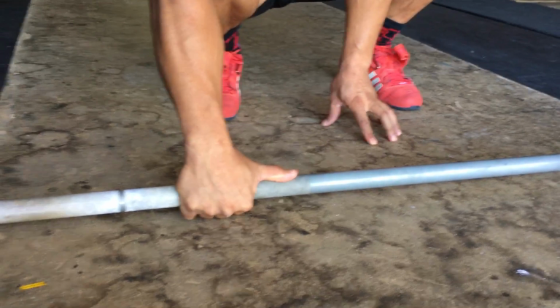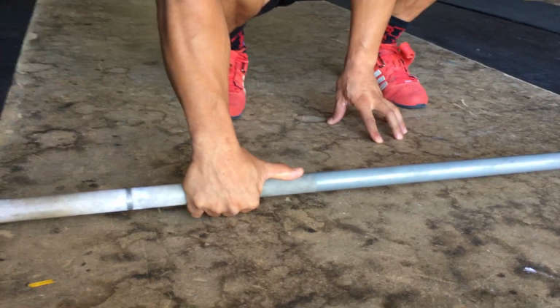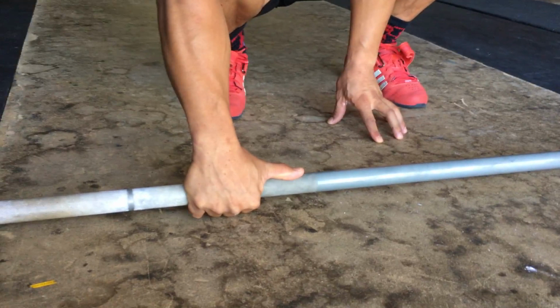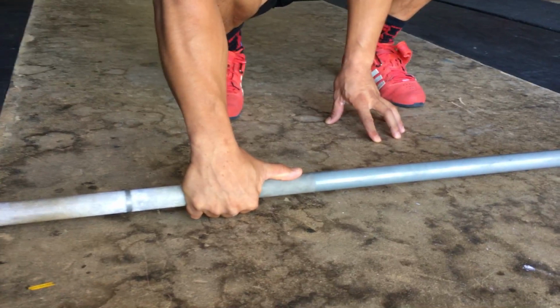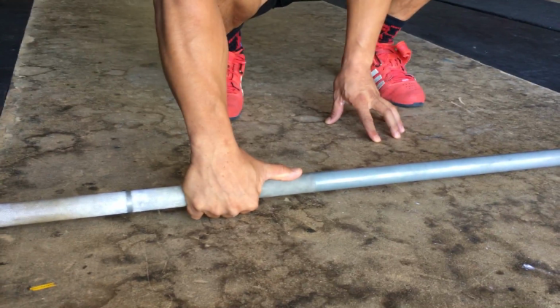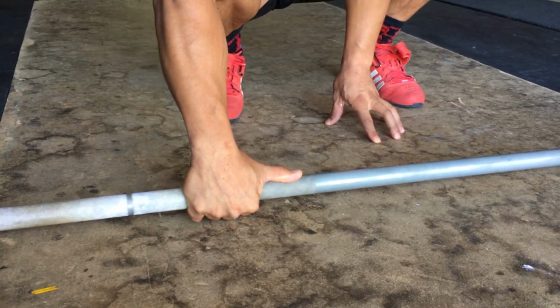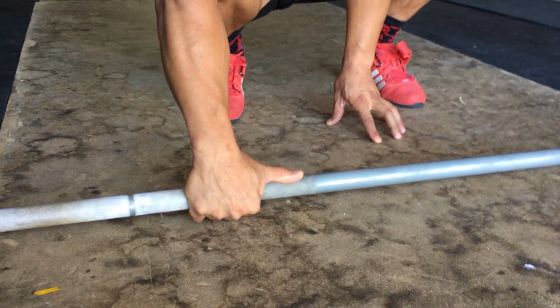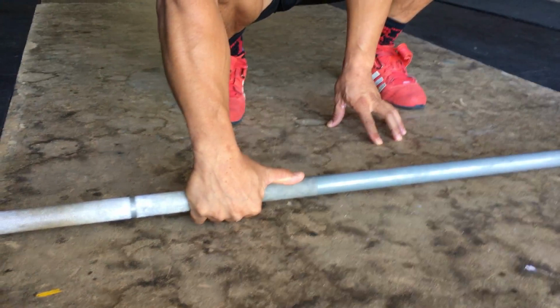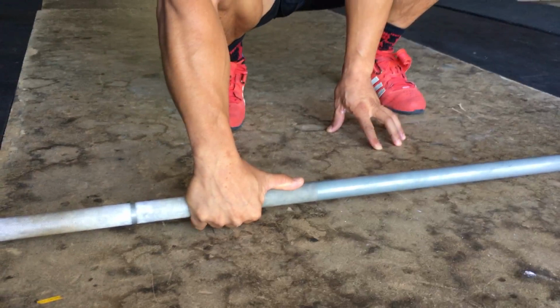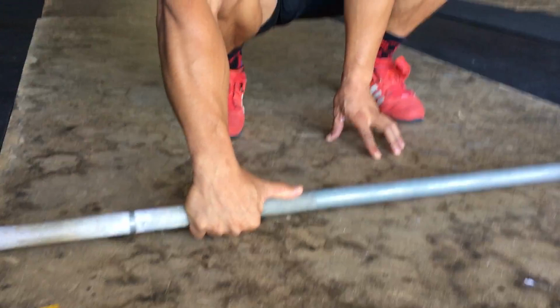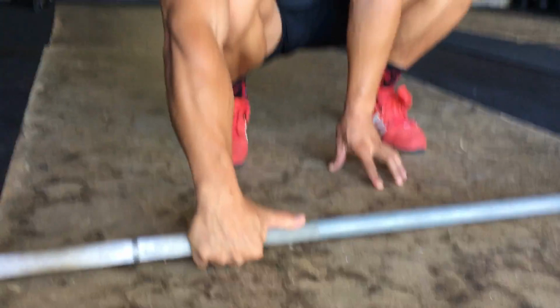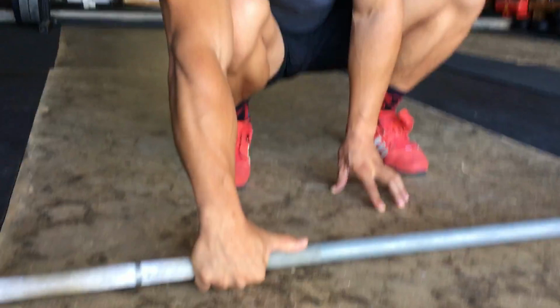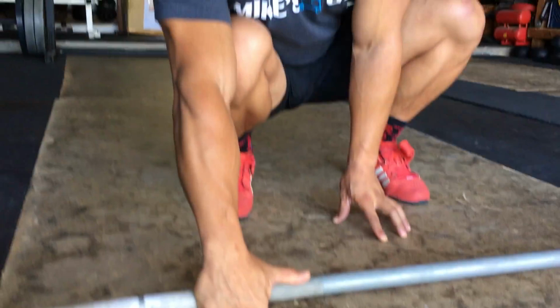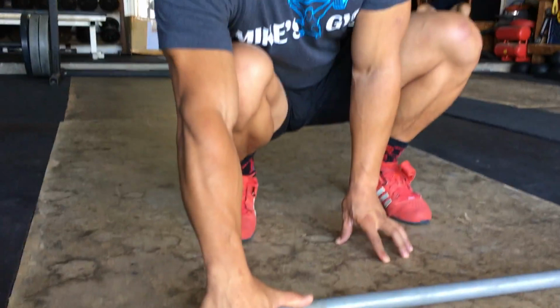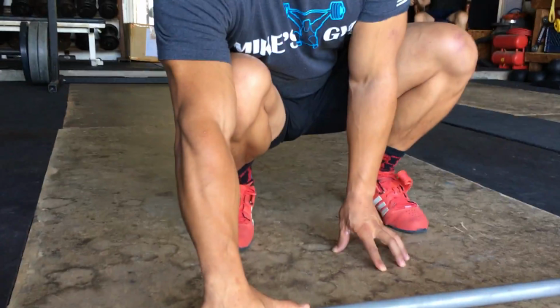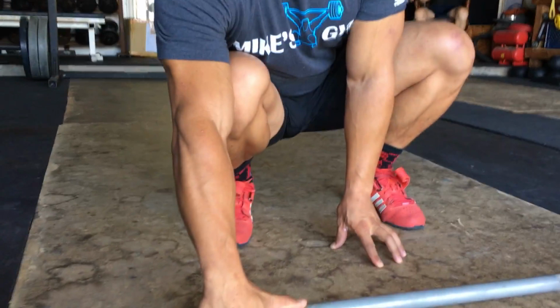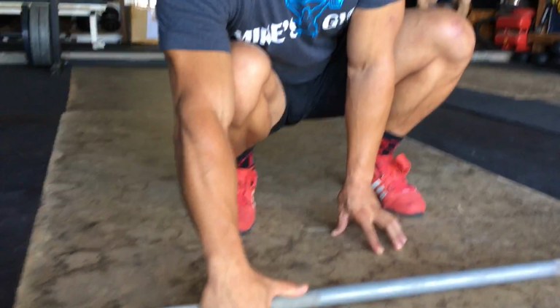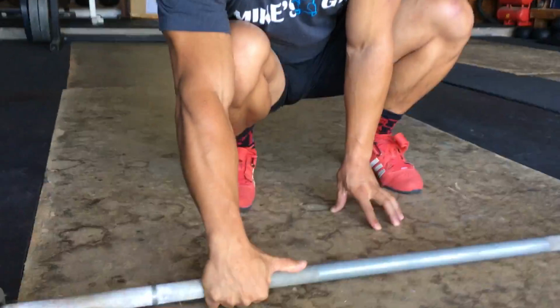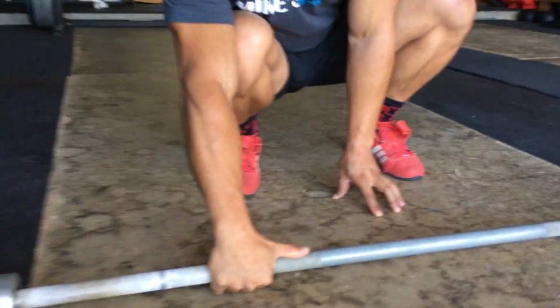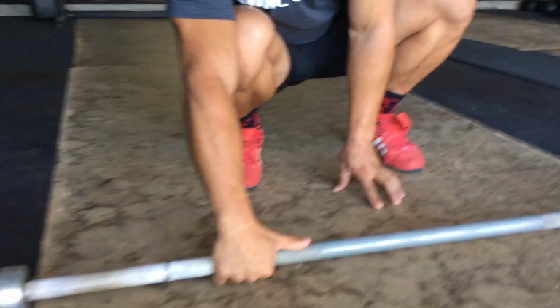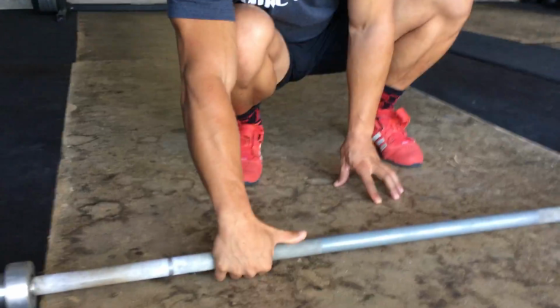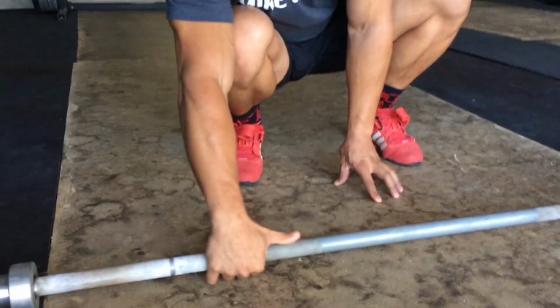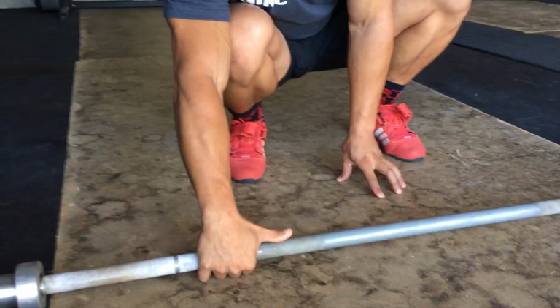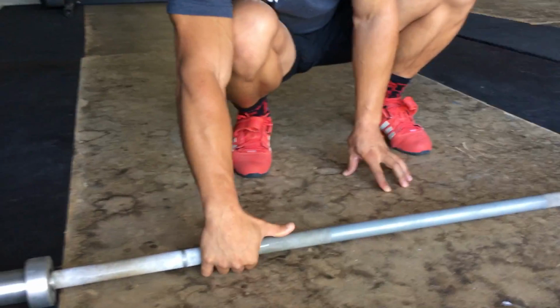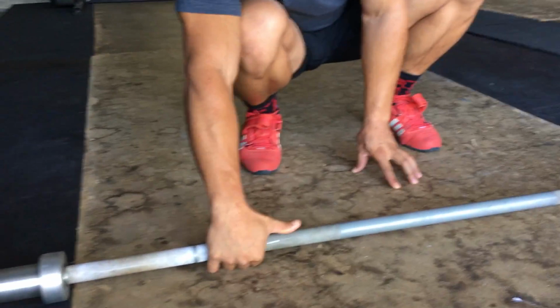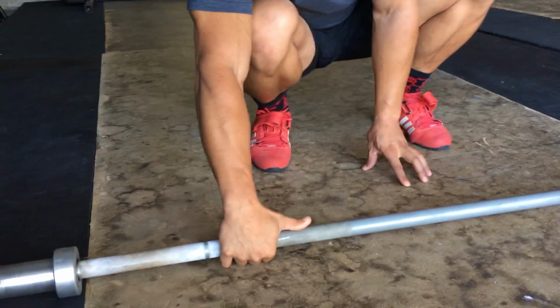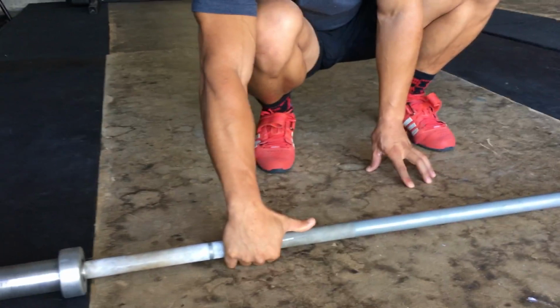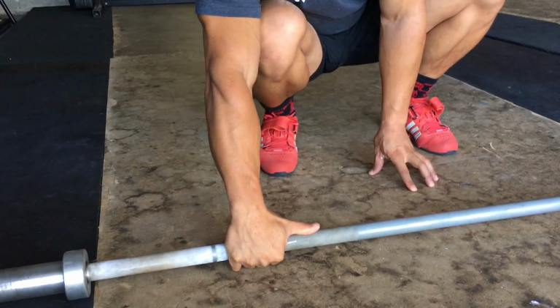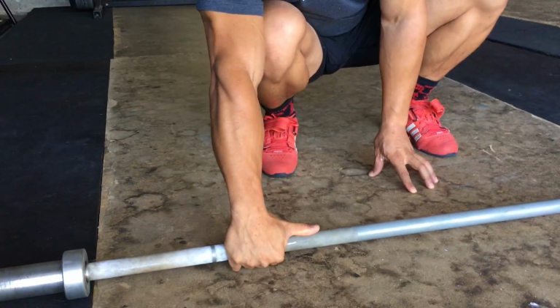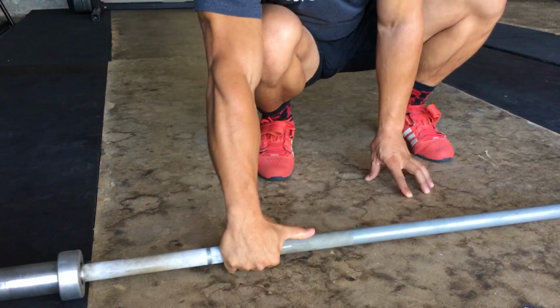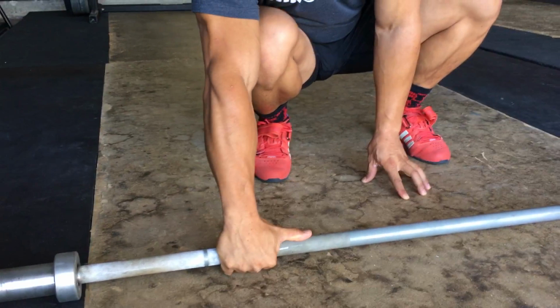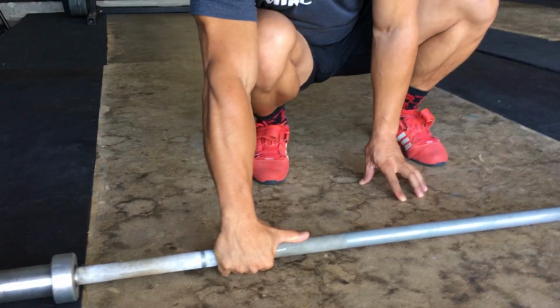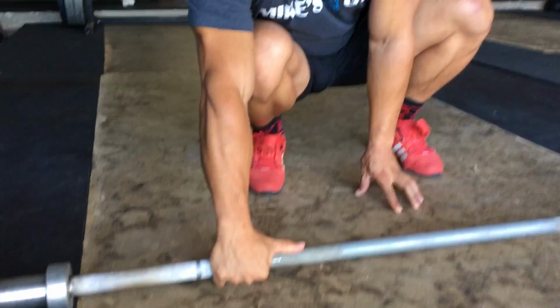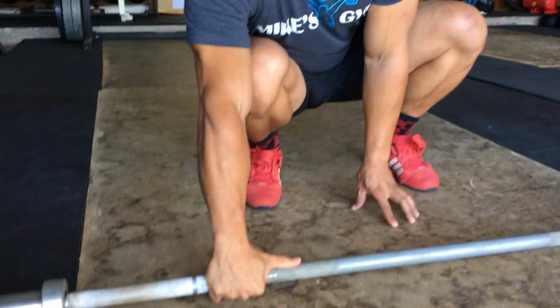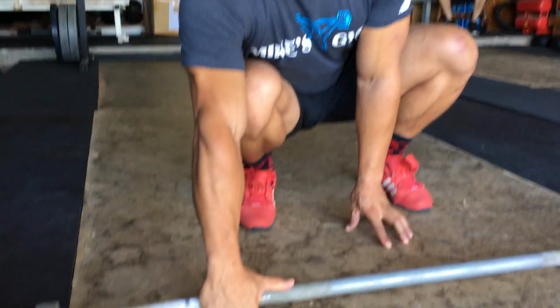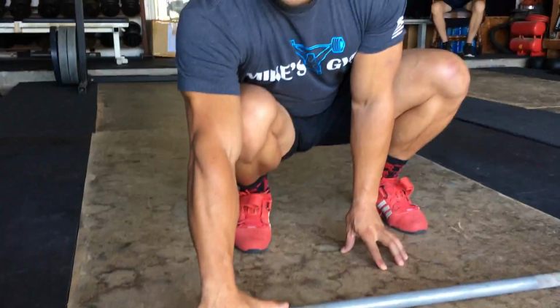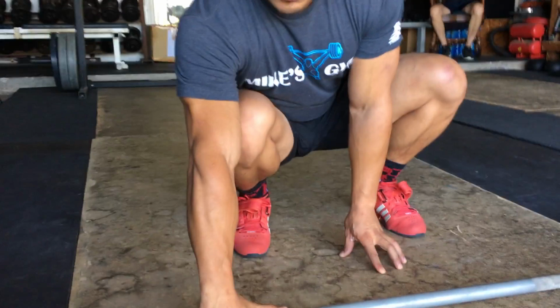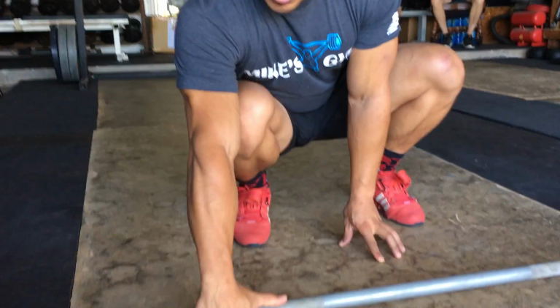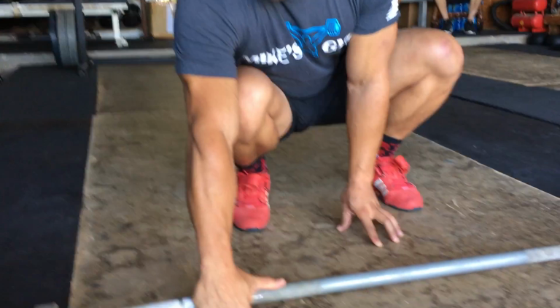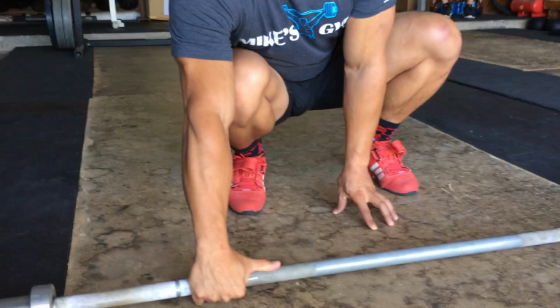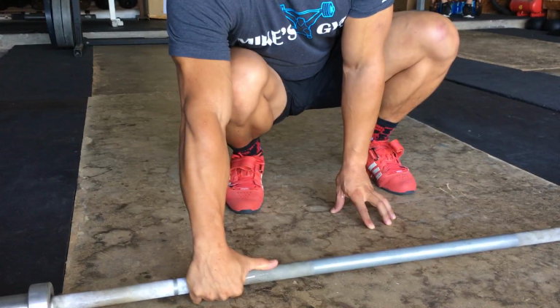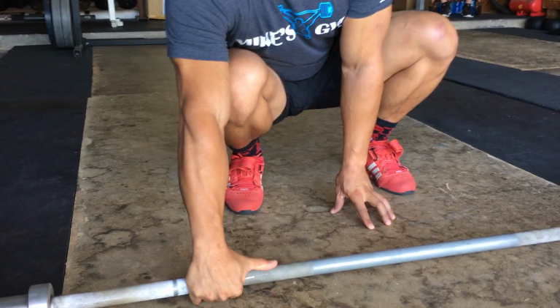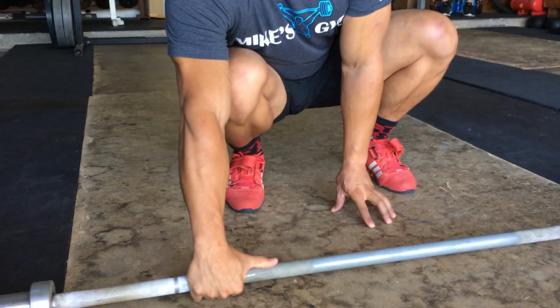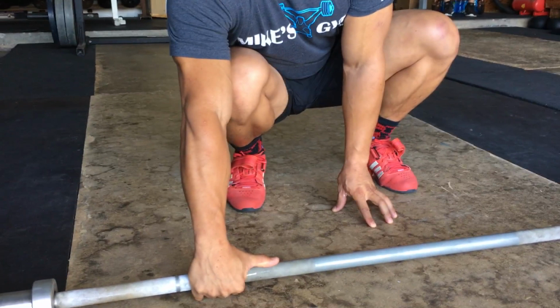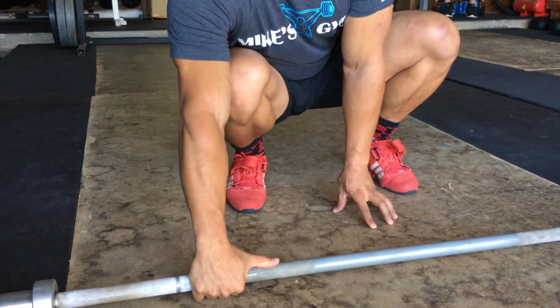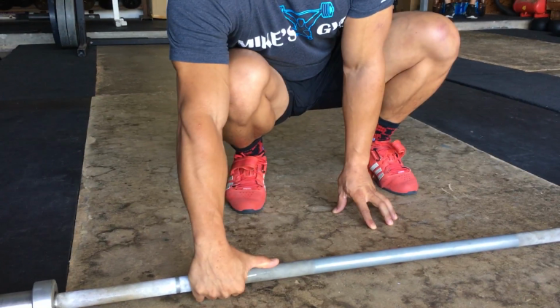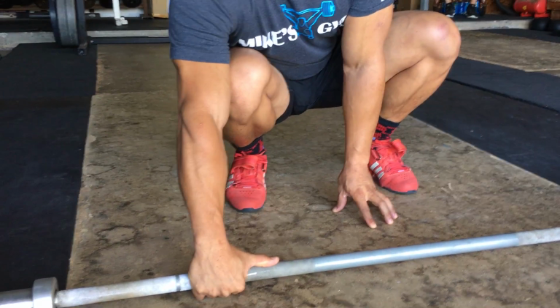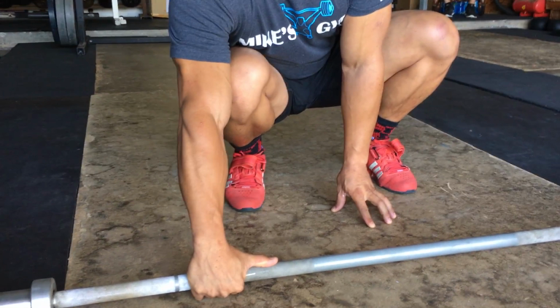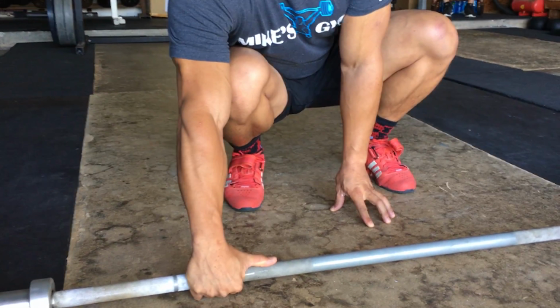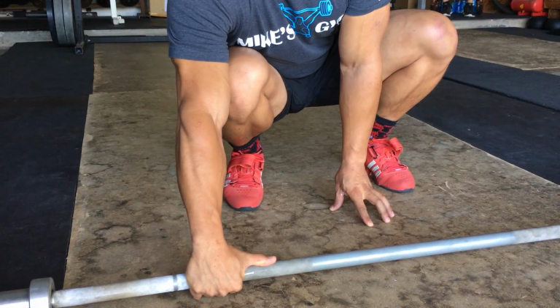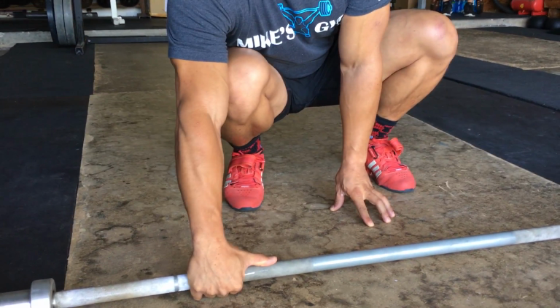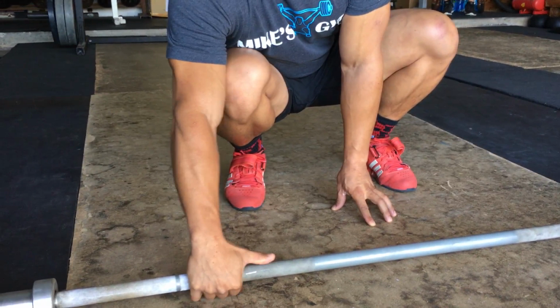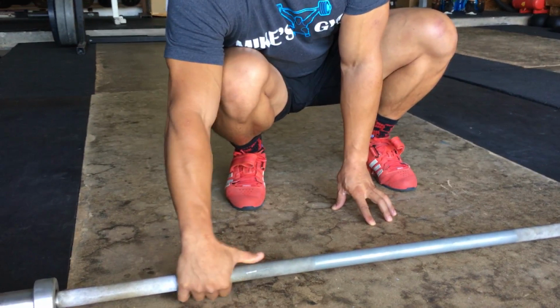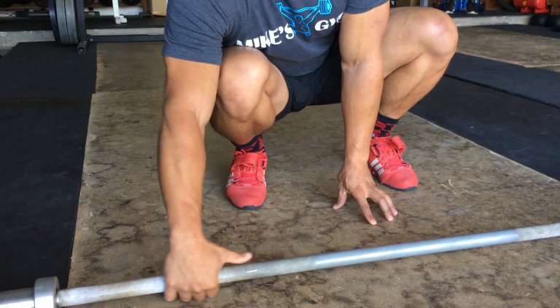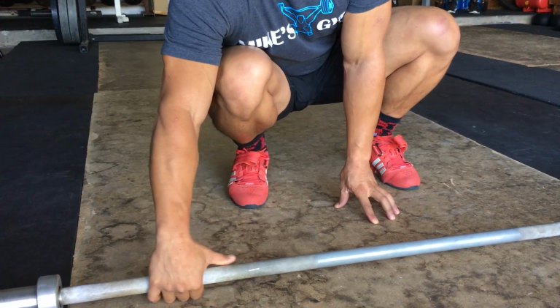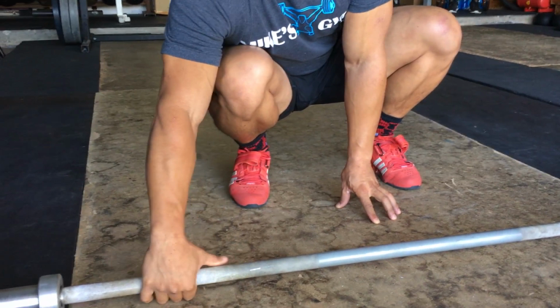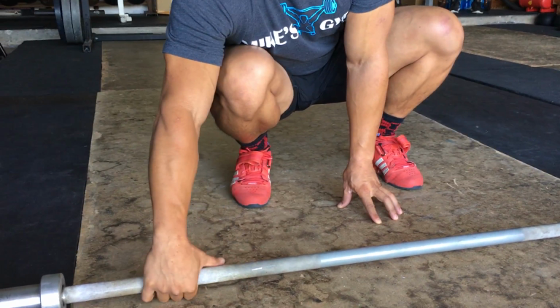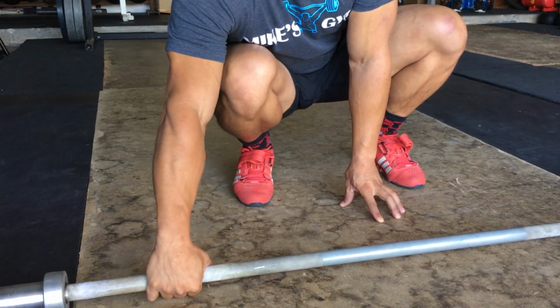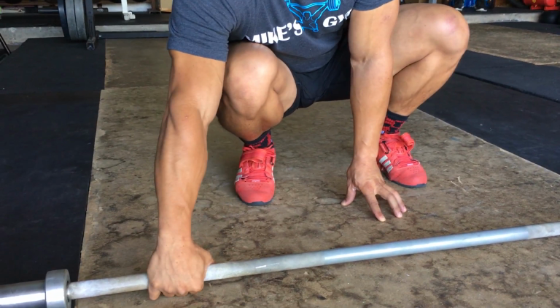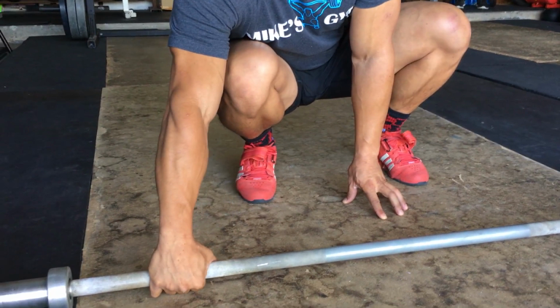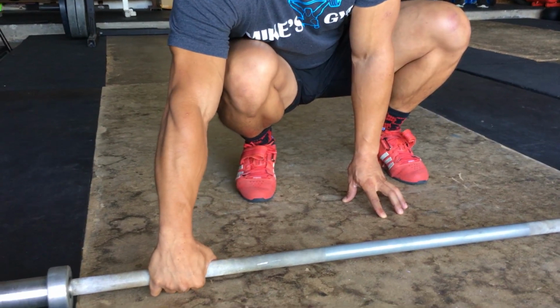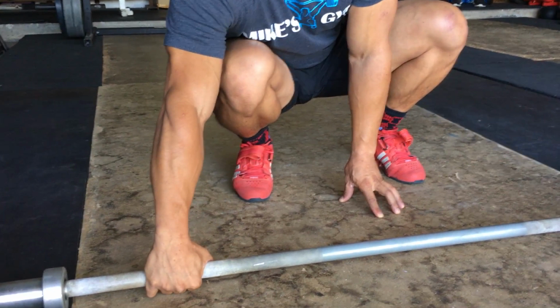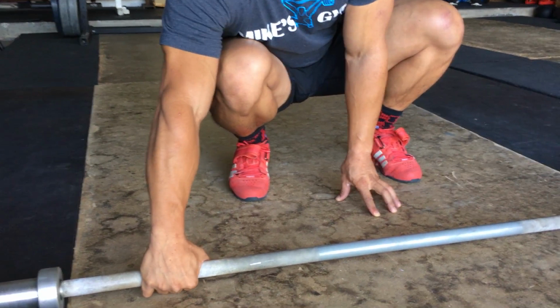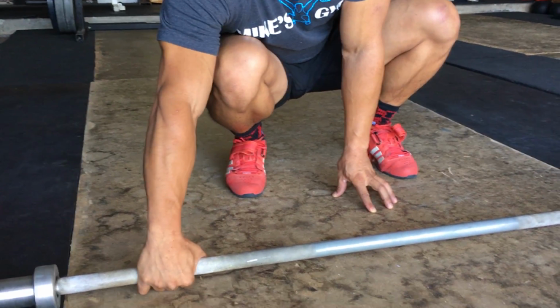If you're really flexible like Sage or Natalie Bergner, you might go a double thumb grip. Or if you're Amy Everett, you might even go way wider.